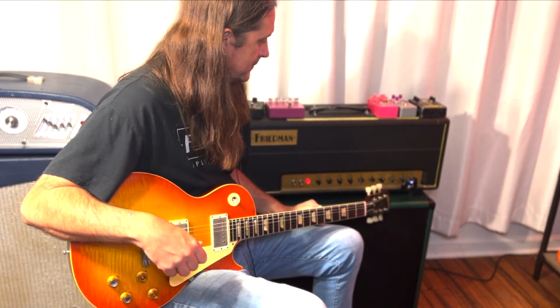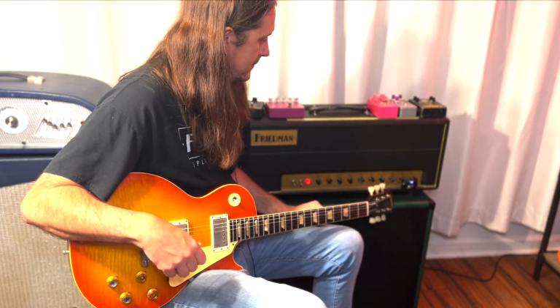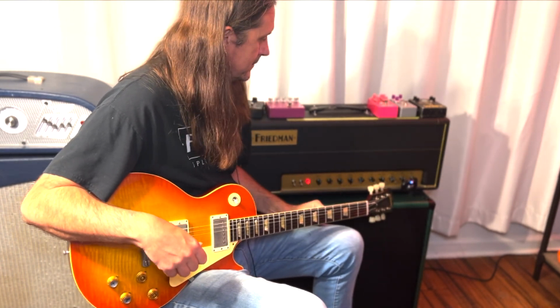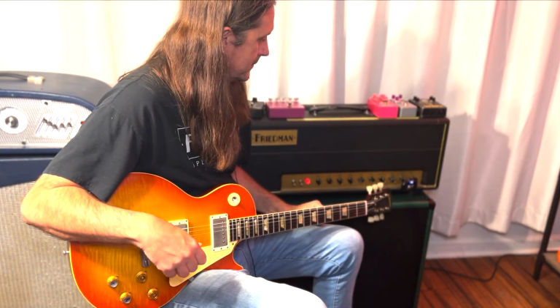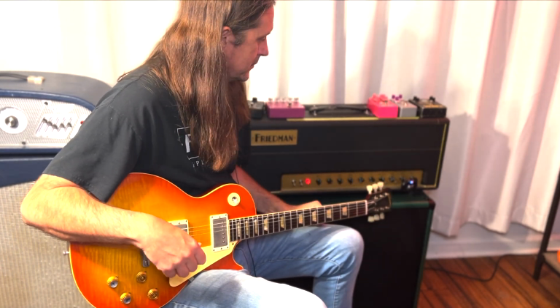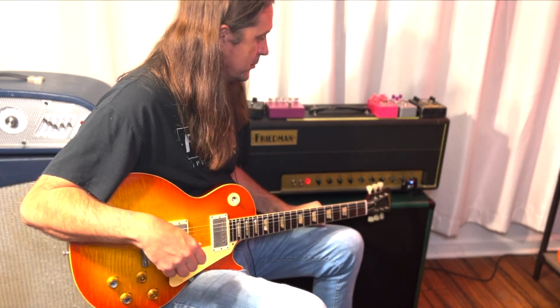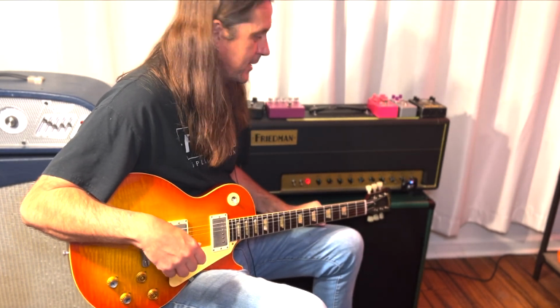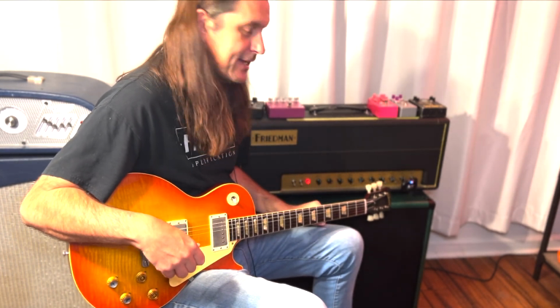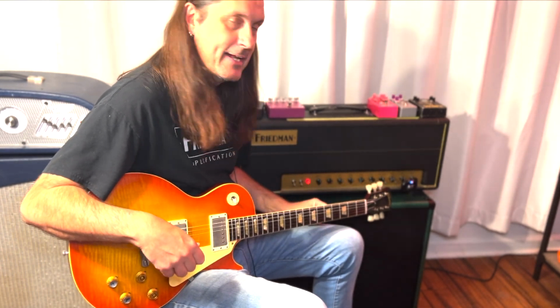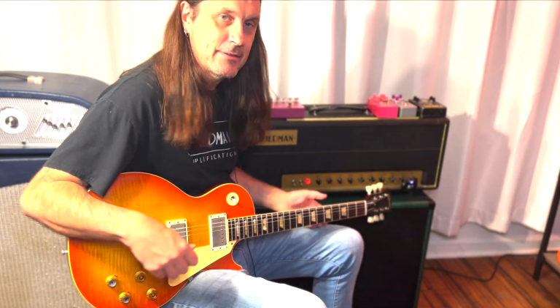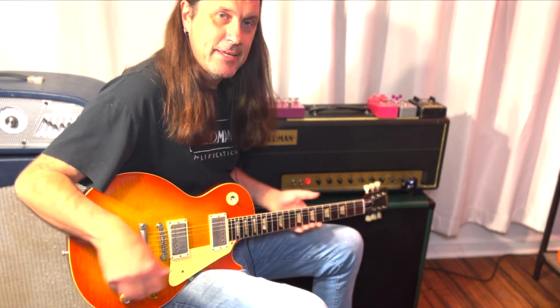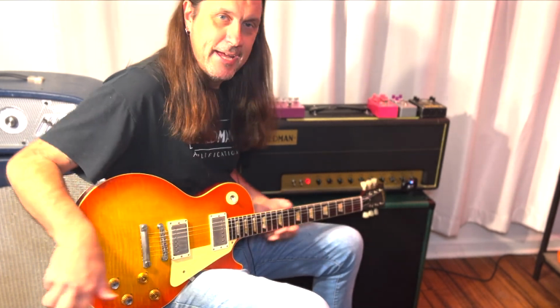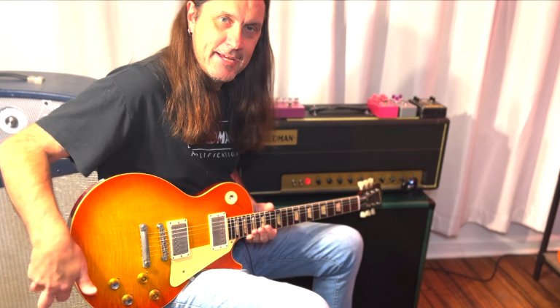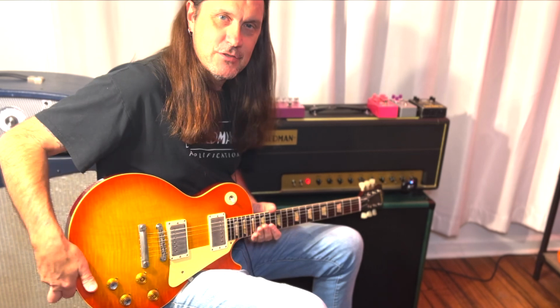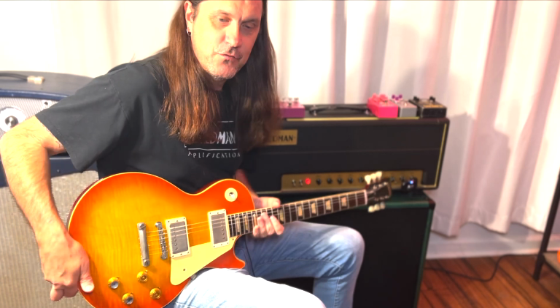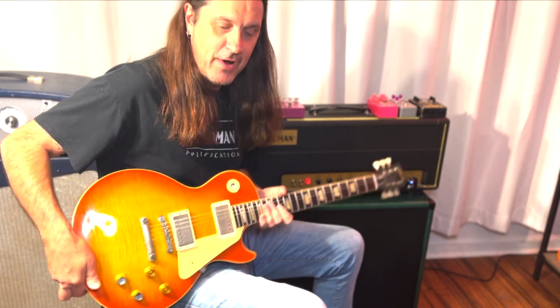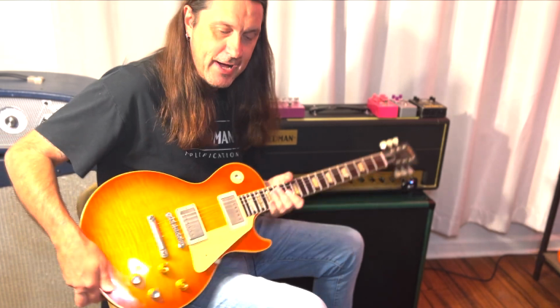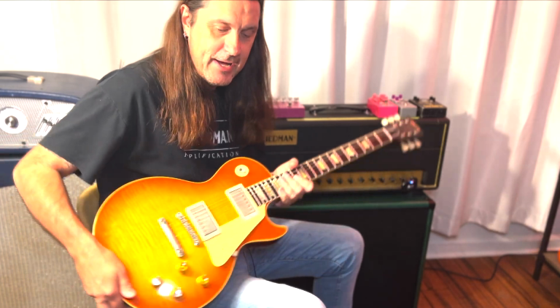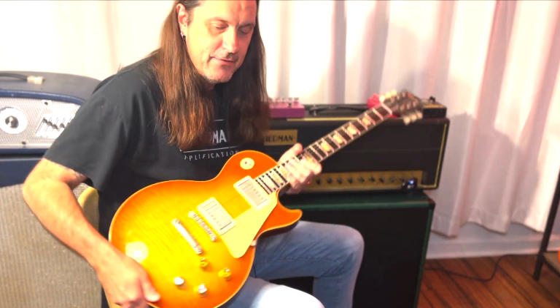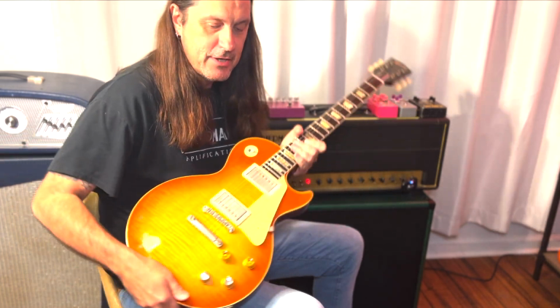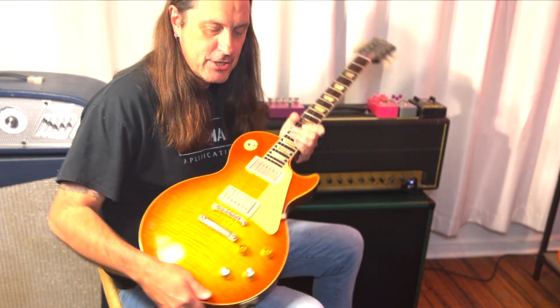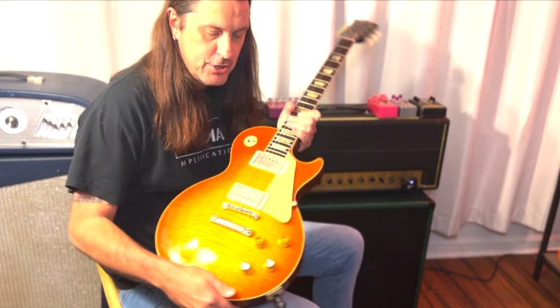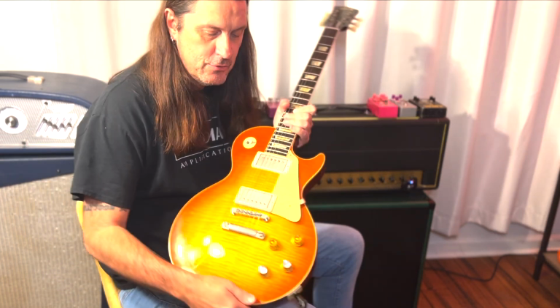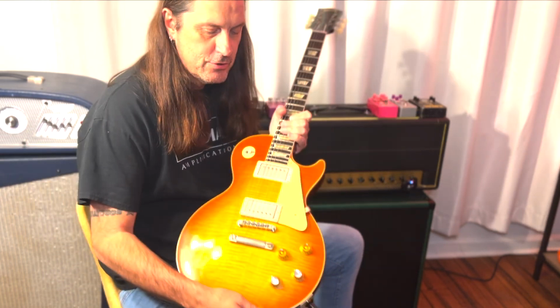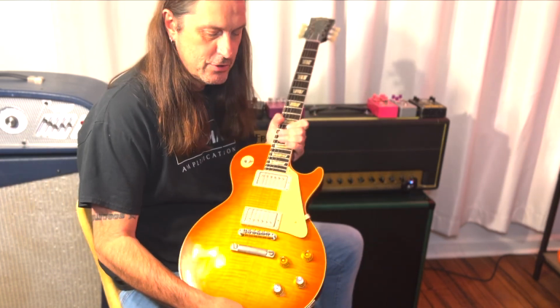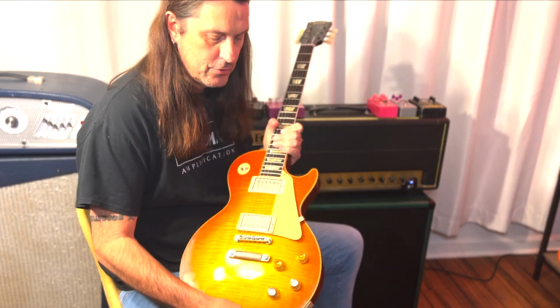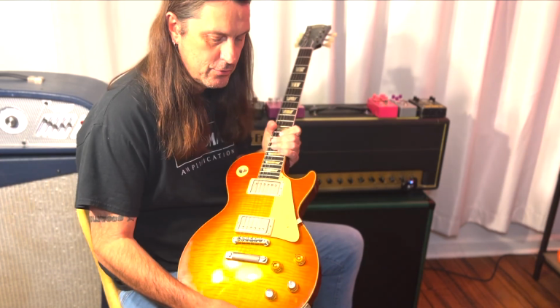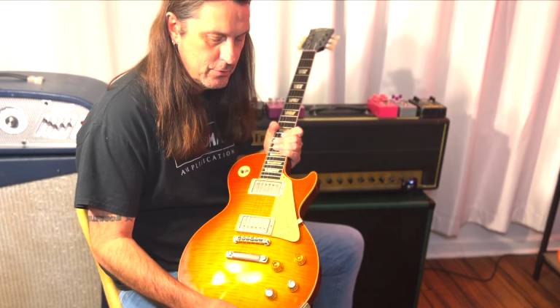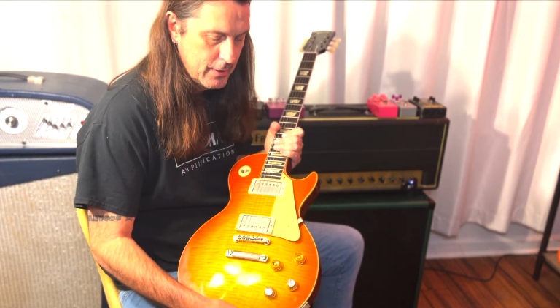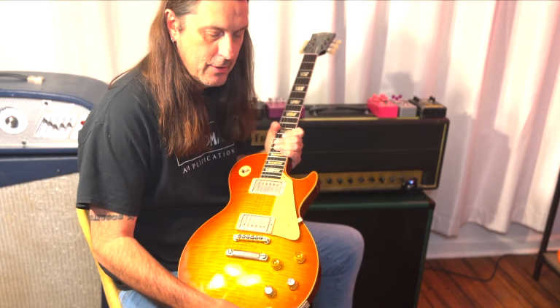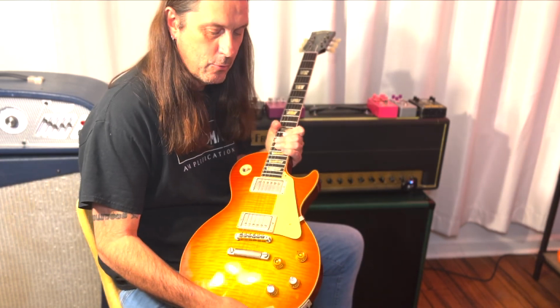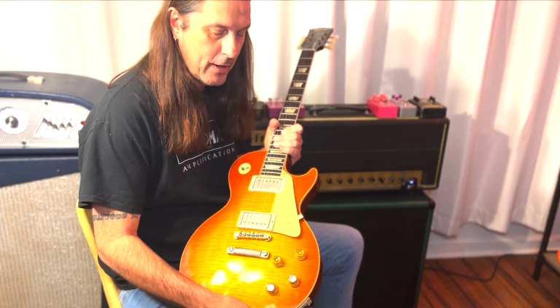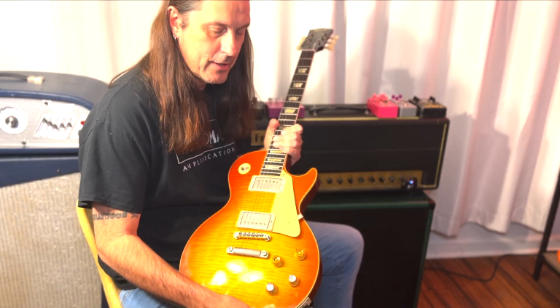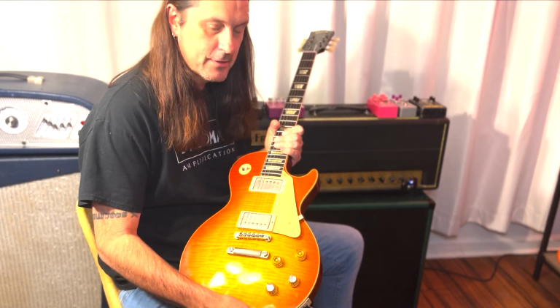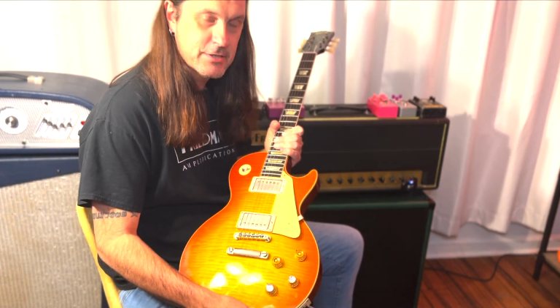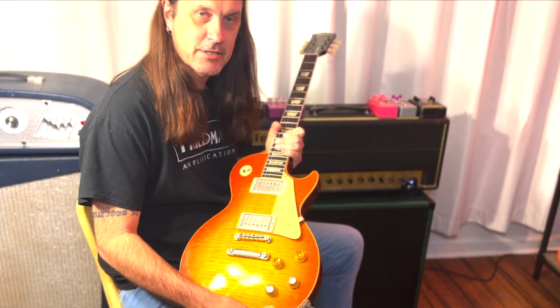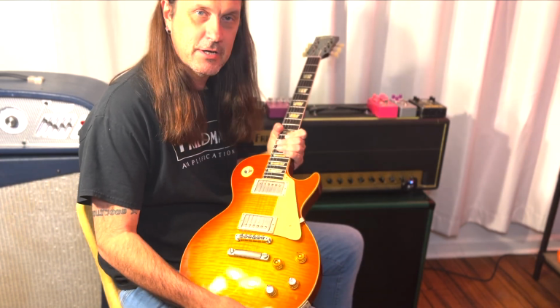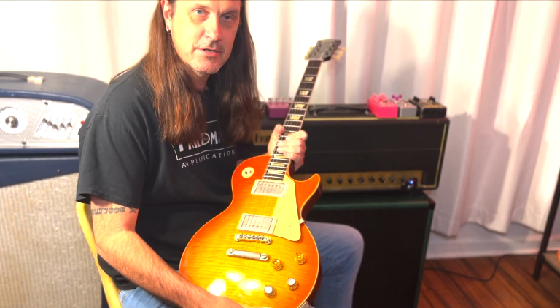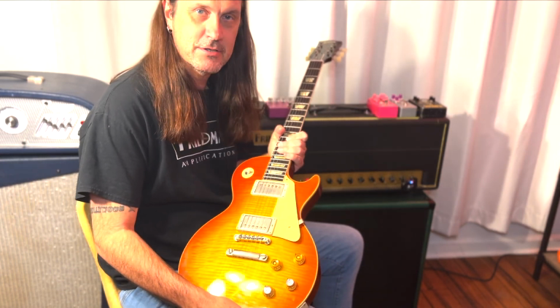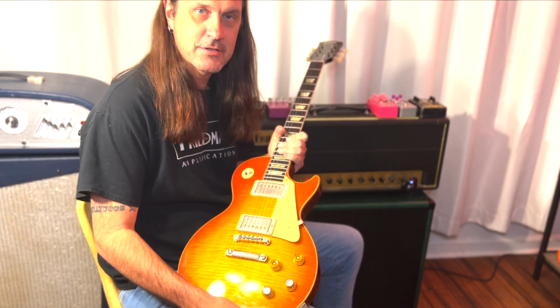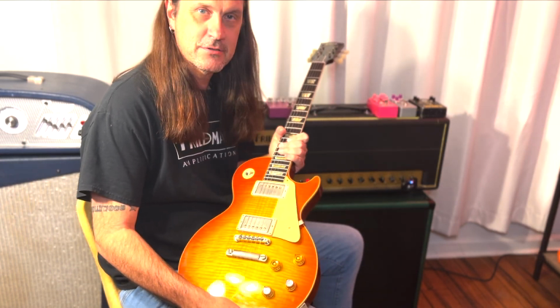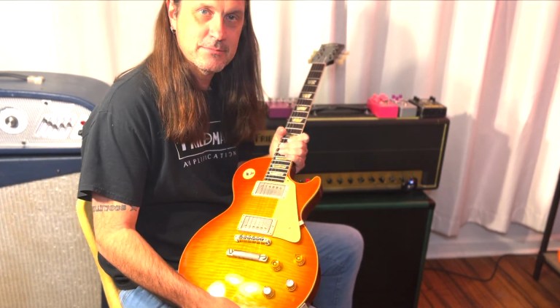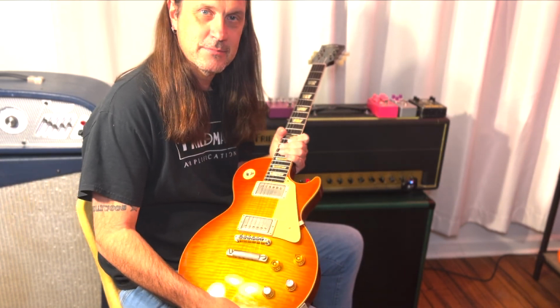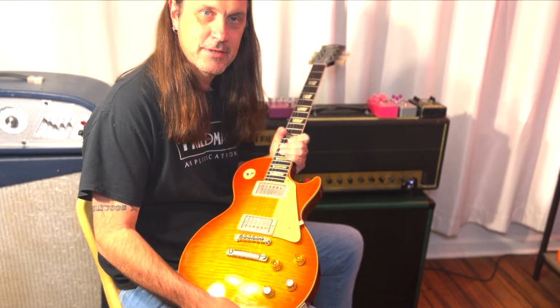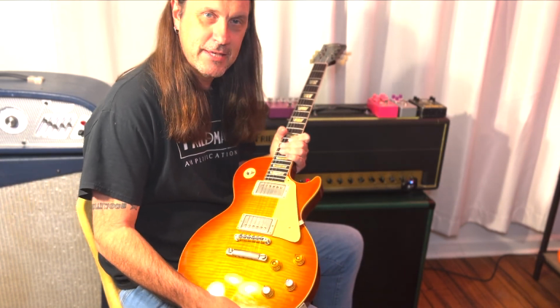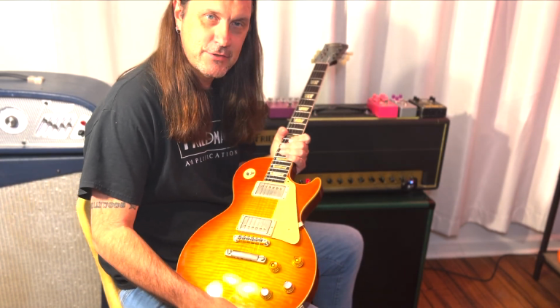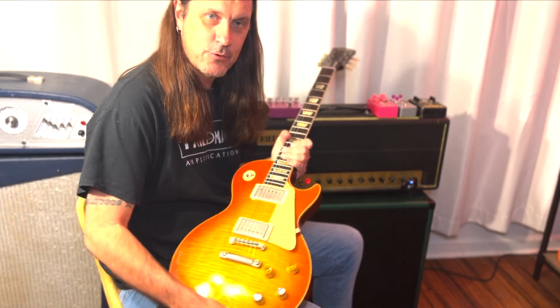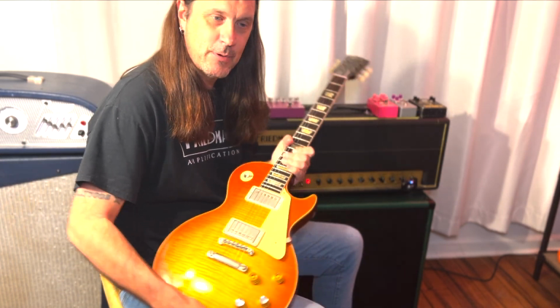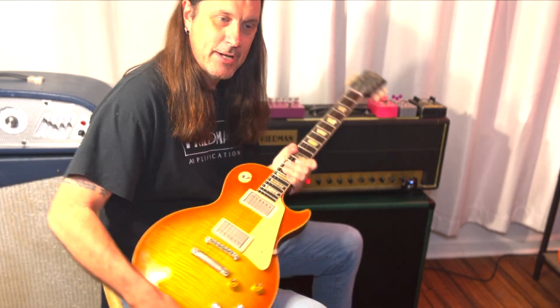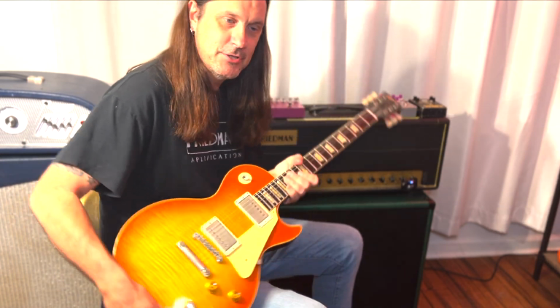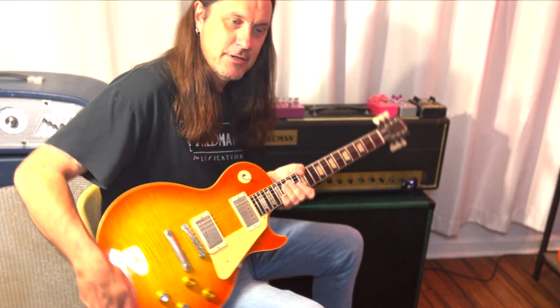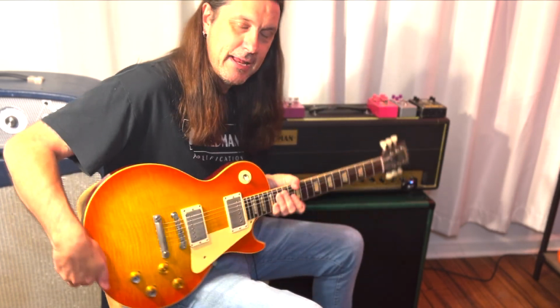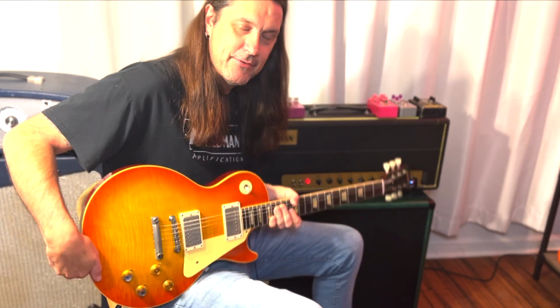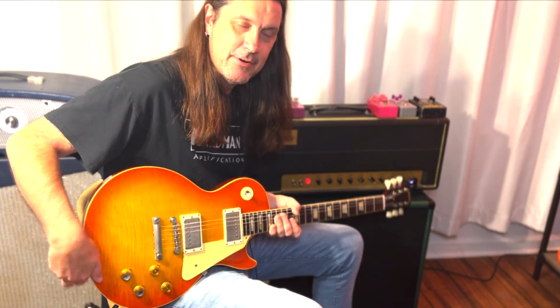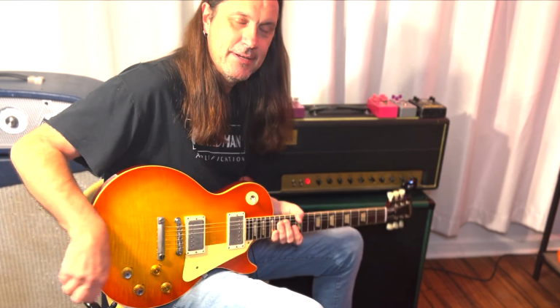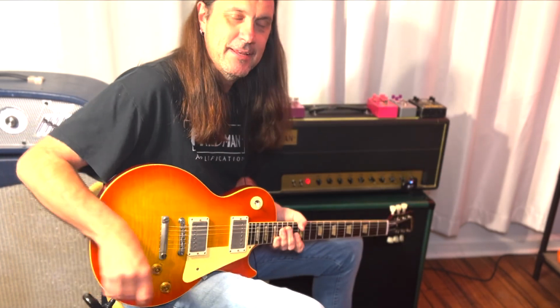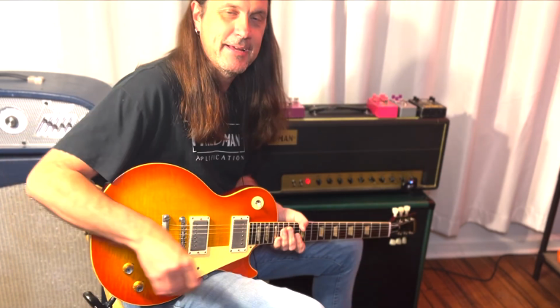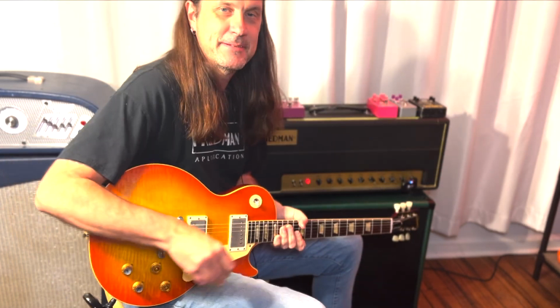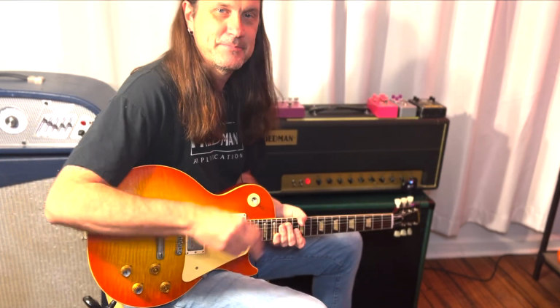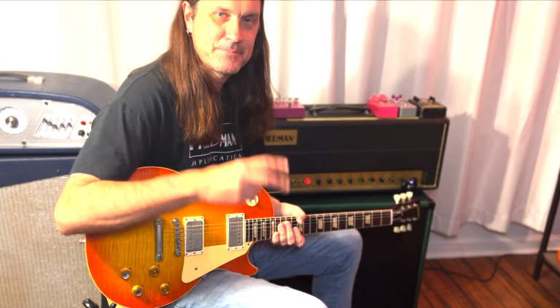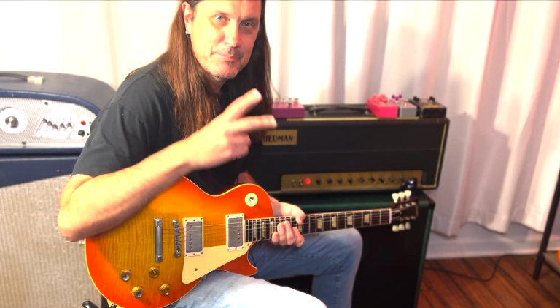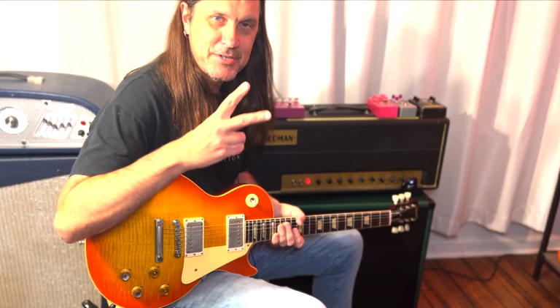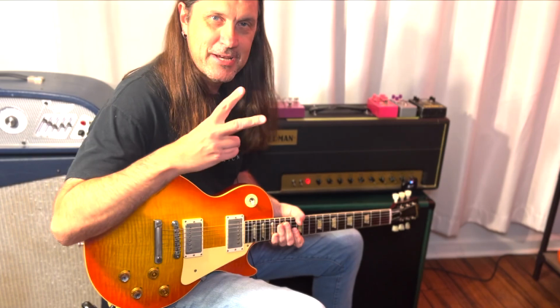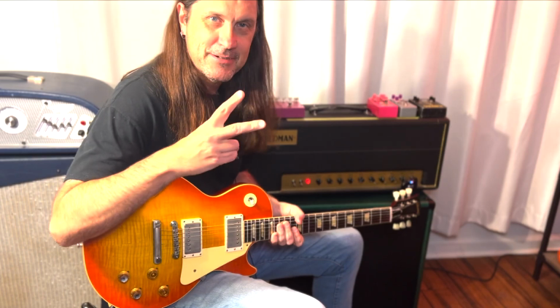Check it out — the XVIVE U2 wireless guitar system. Thanks for watching and have a great day. Peace out.